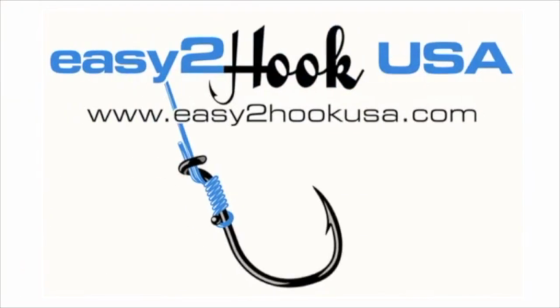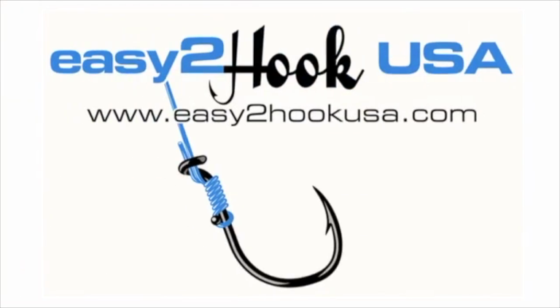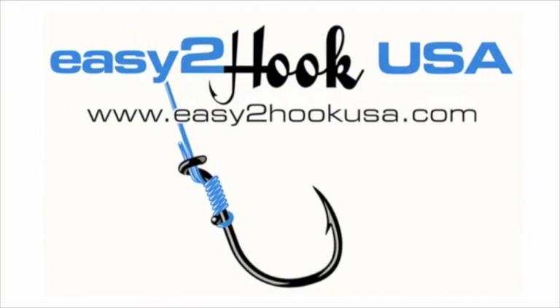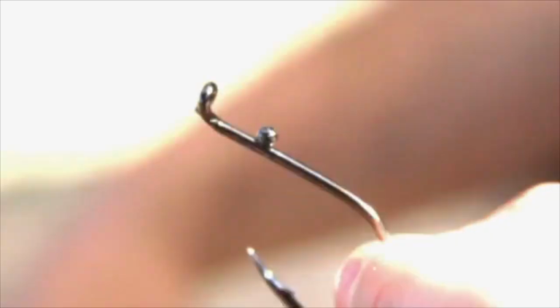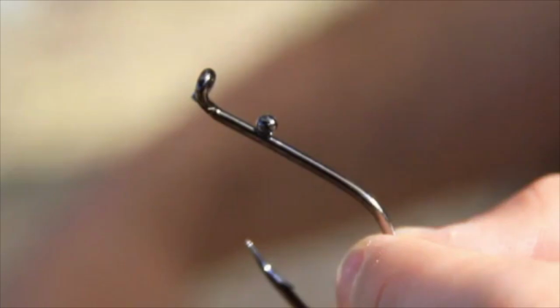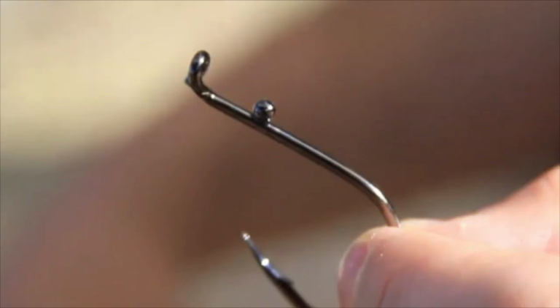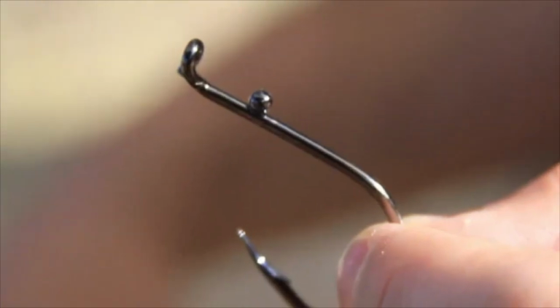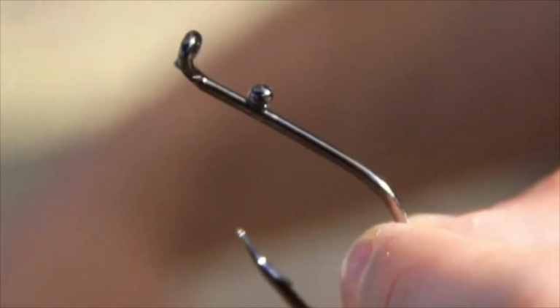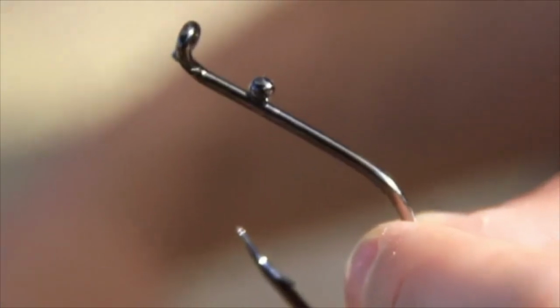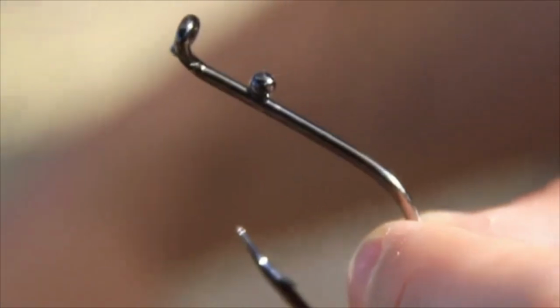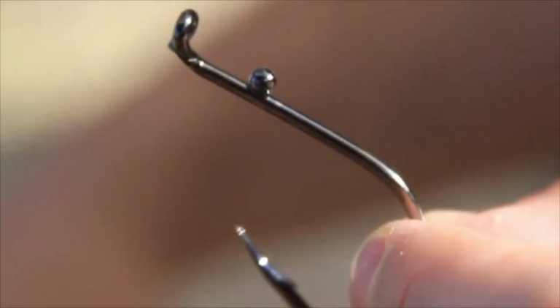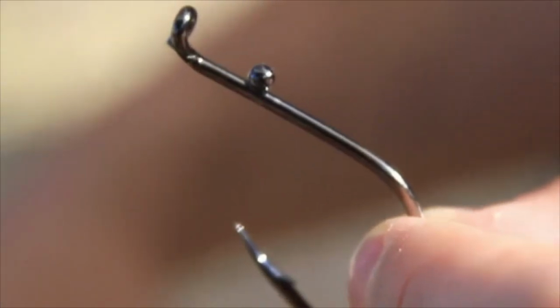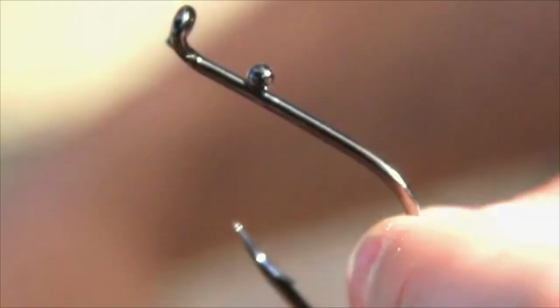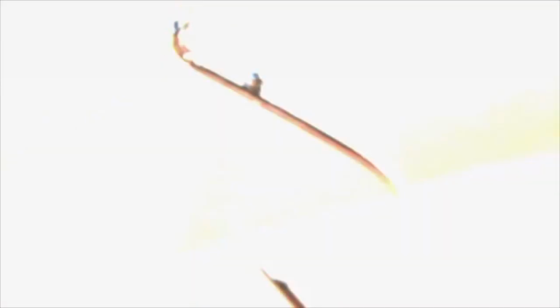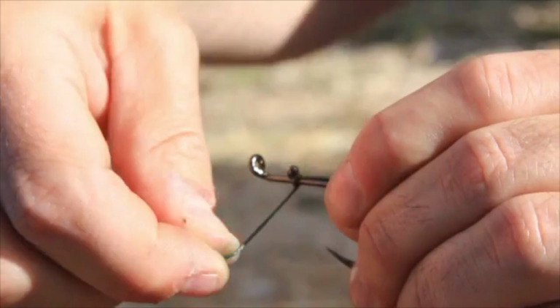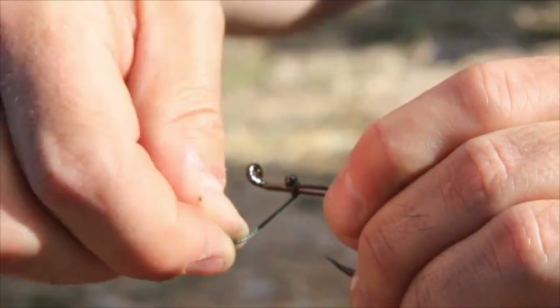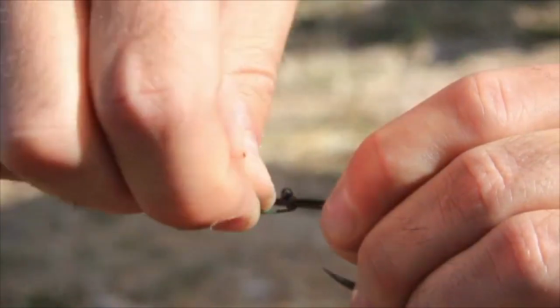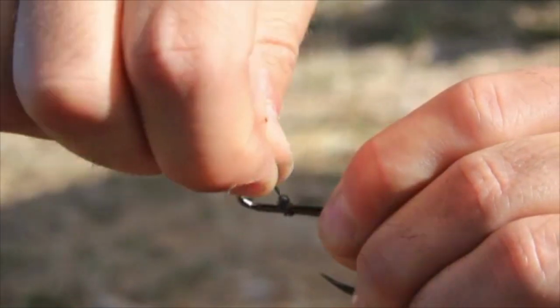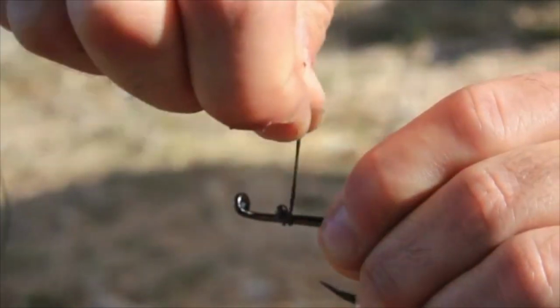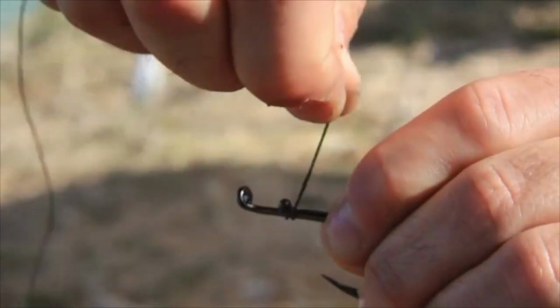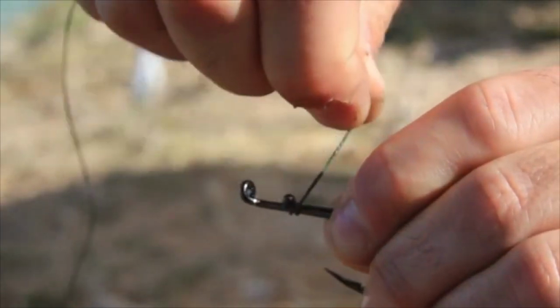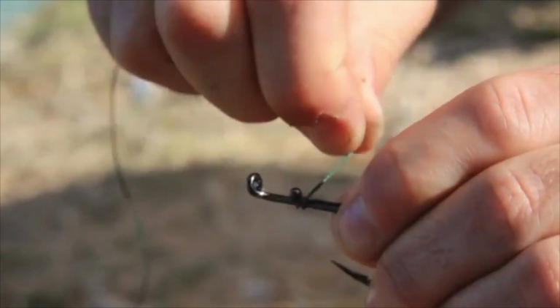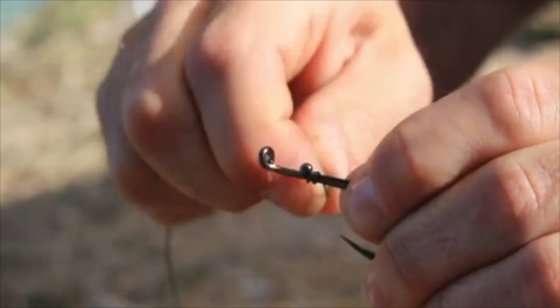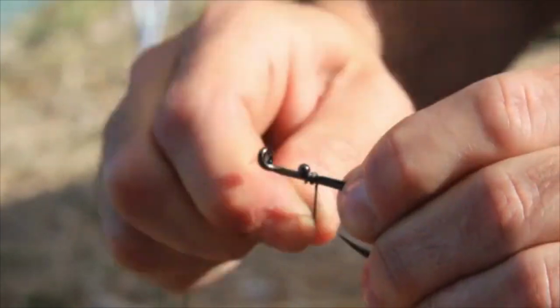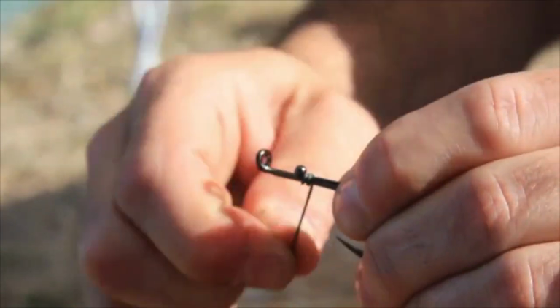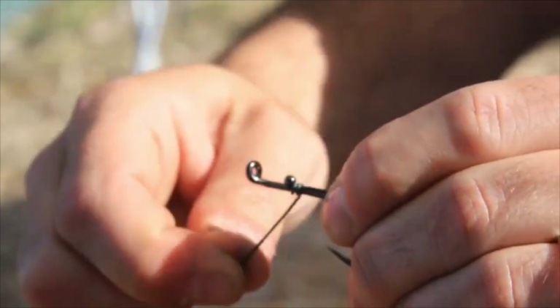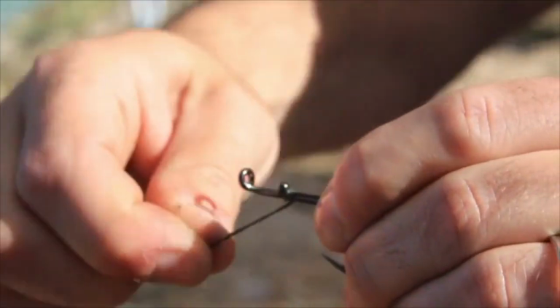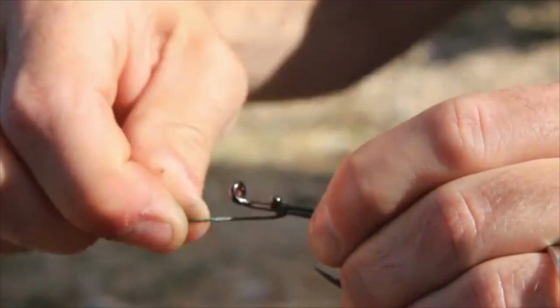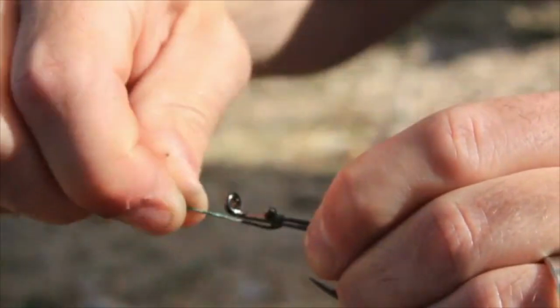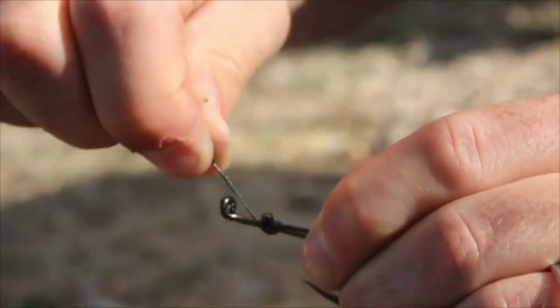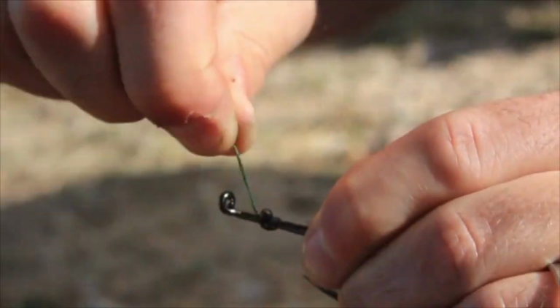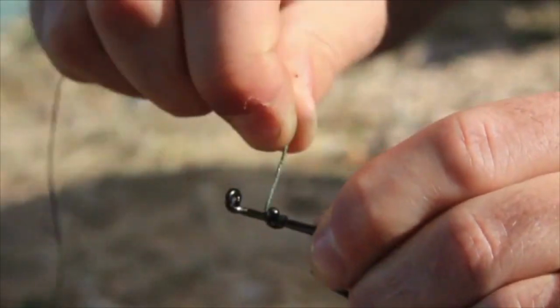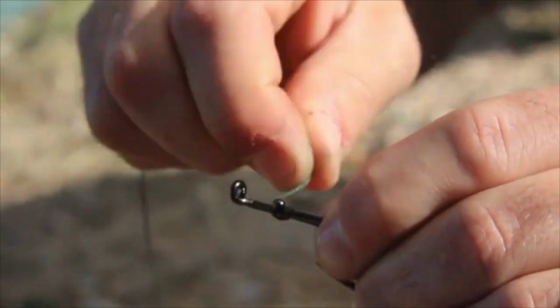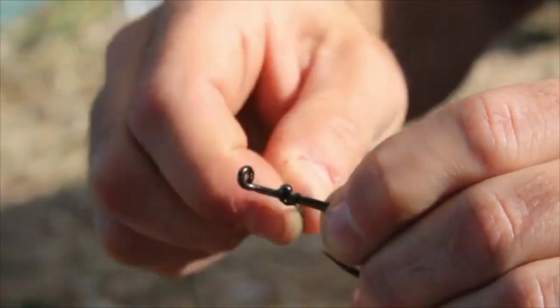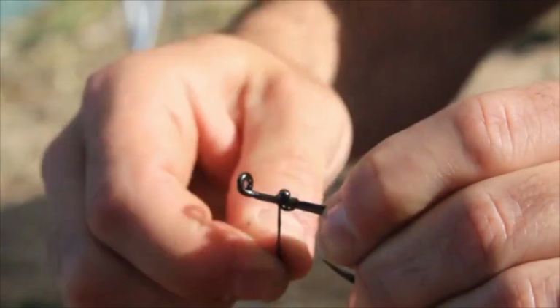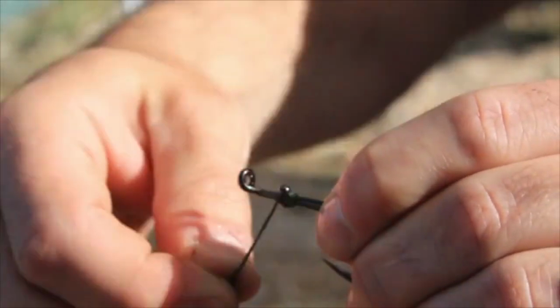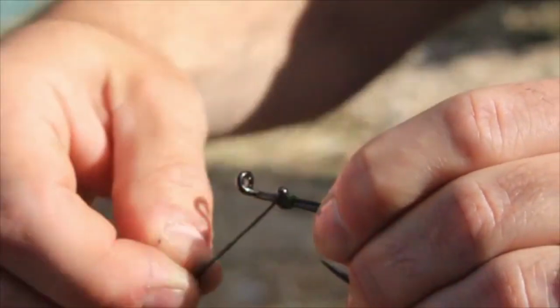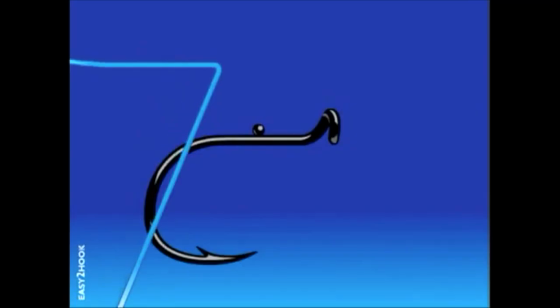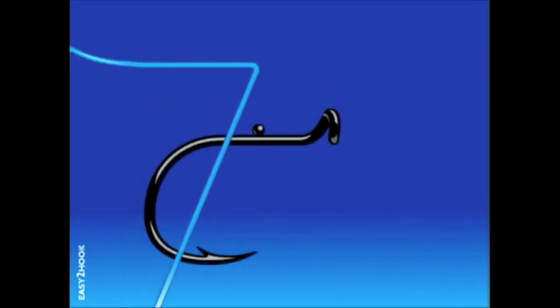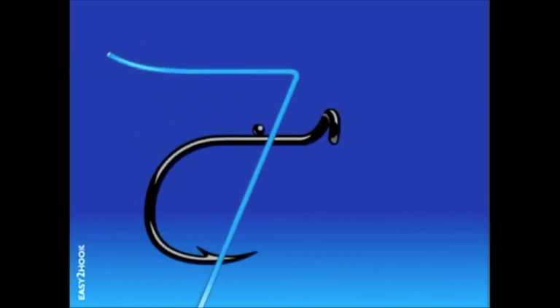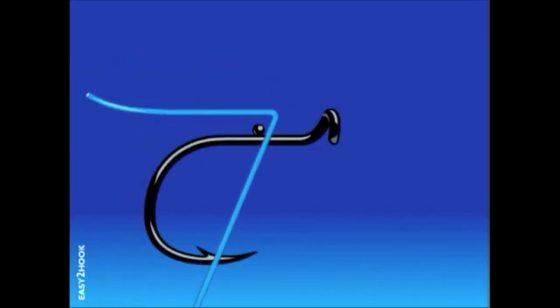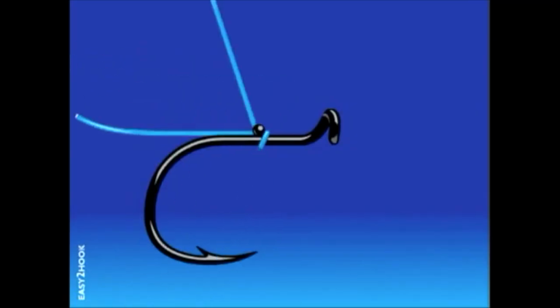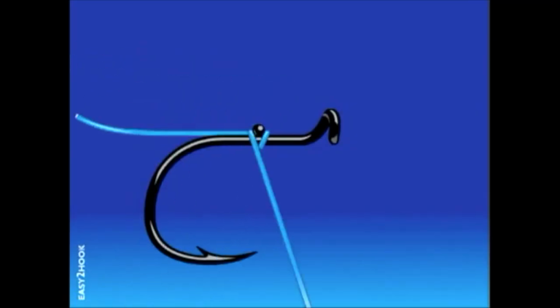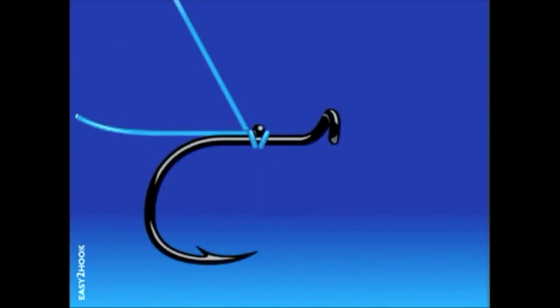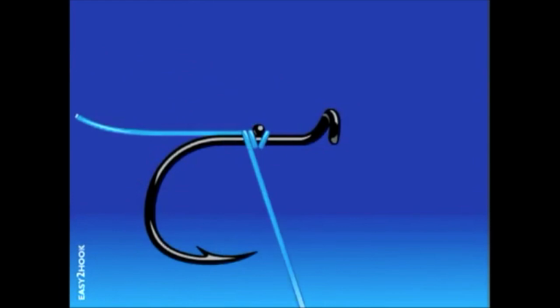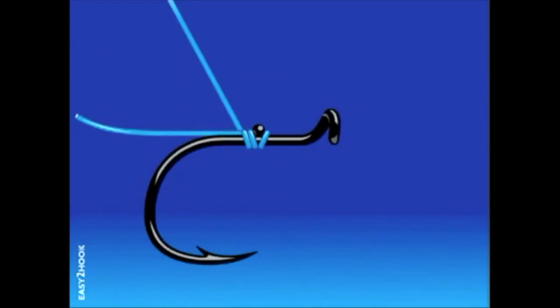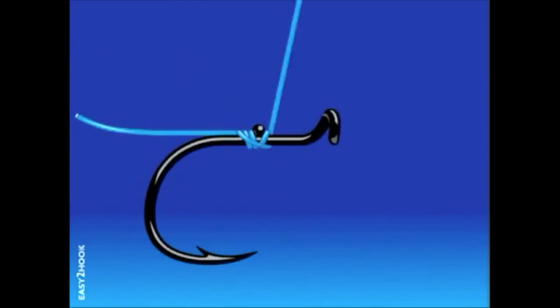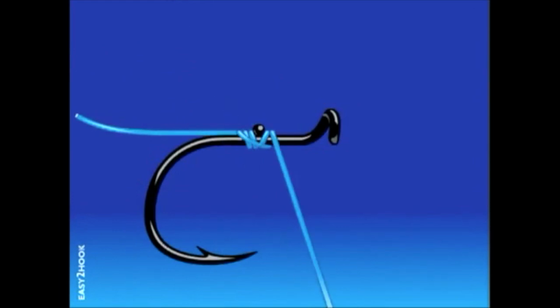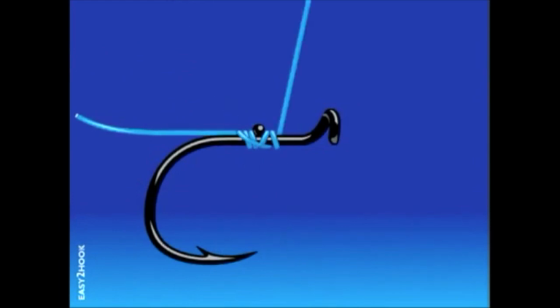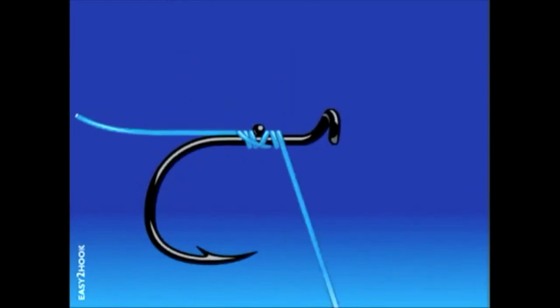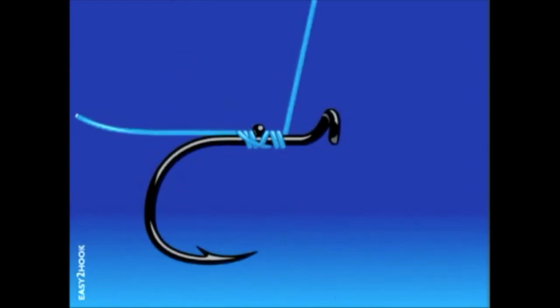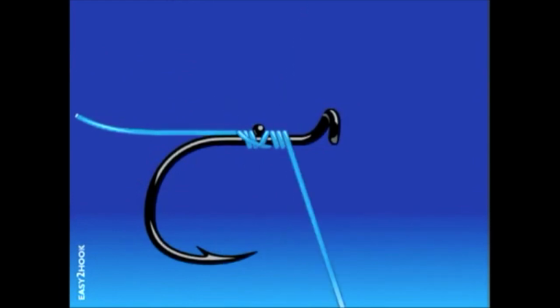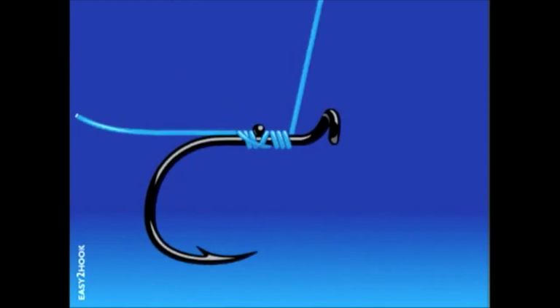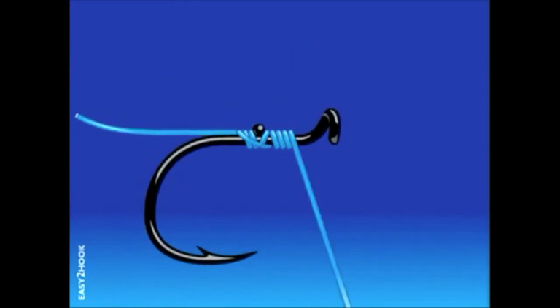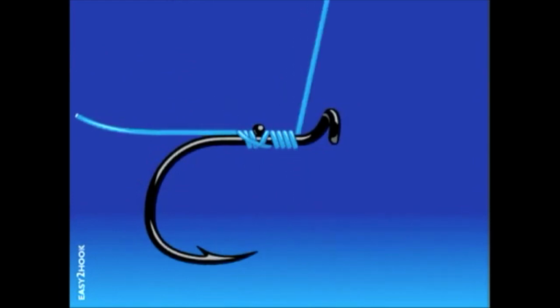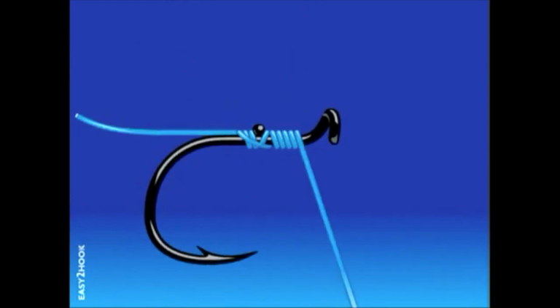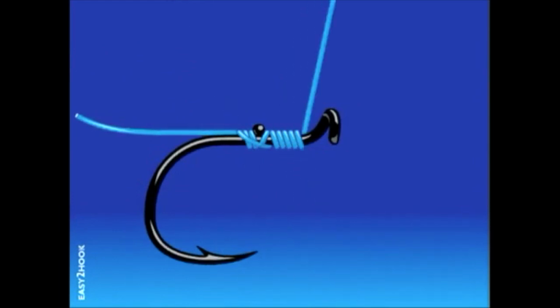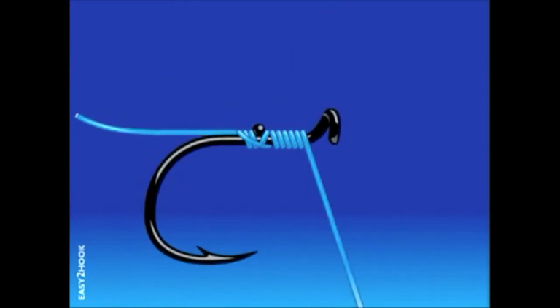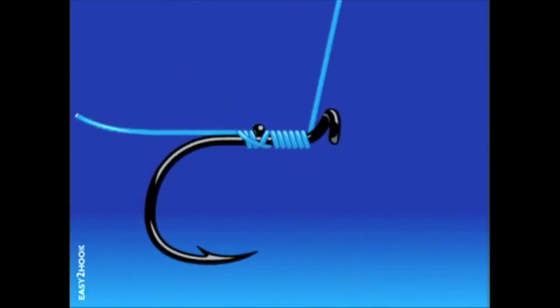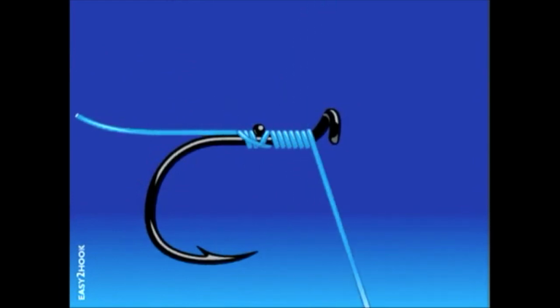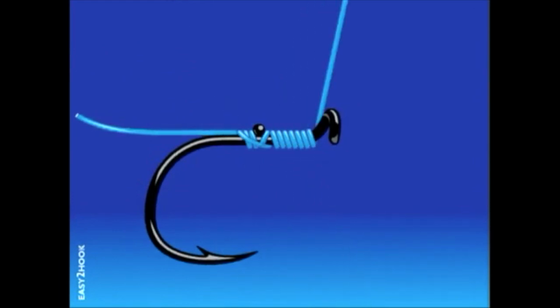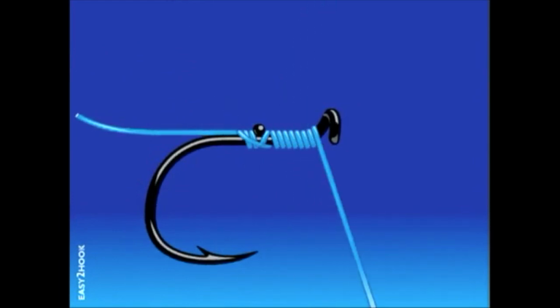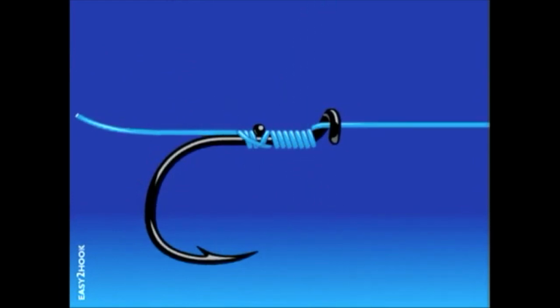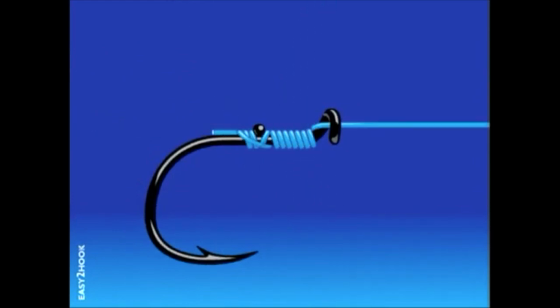Easy to hook — the fastest, easiest, most versatile hook ever. Our no-knot system requires no time.